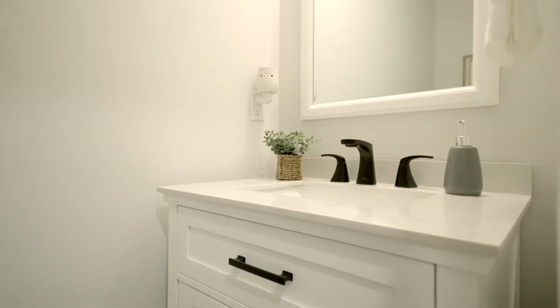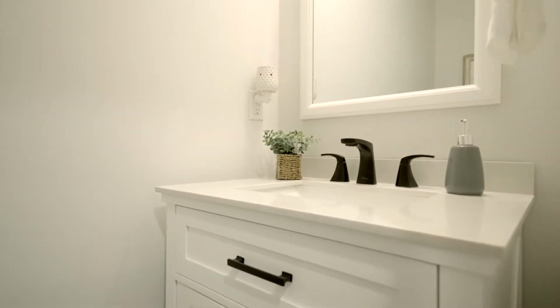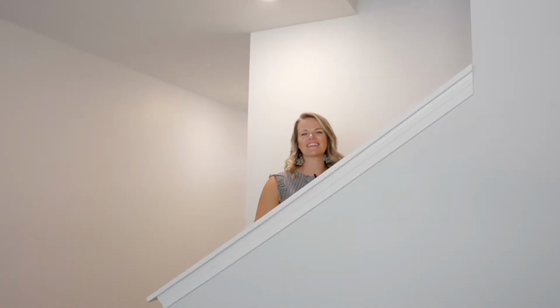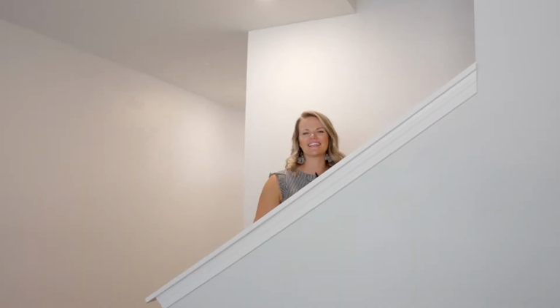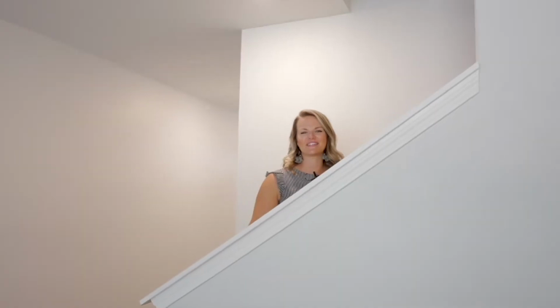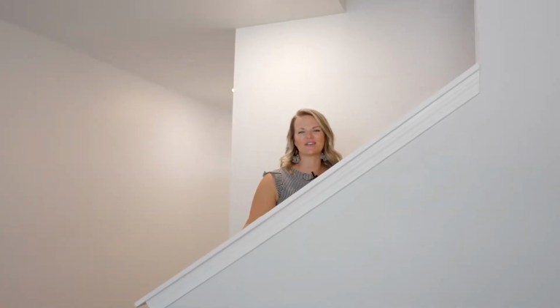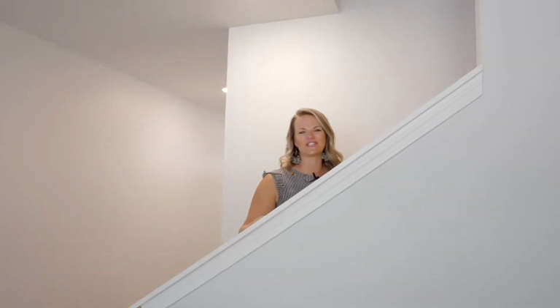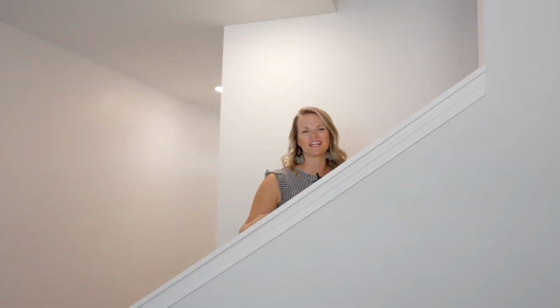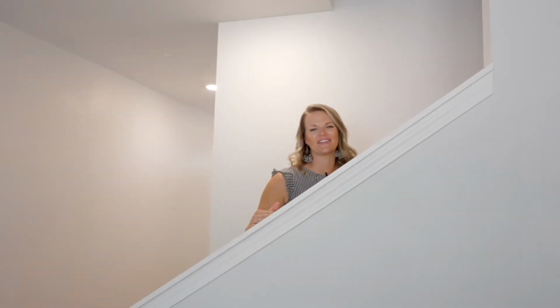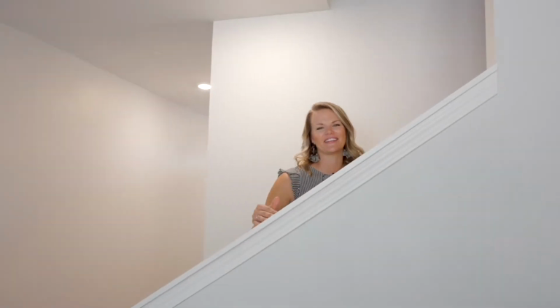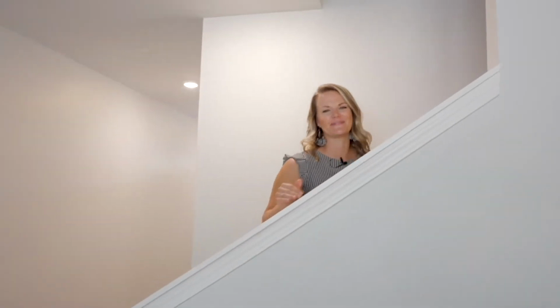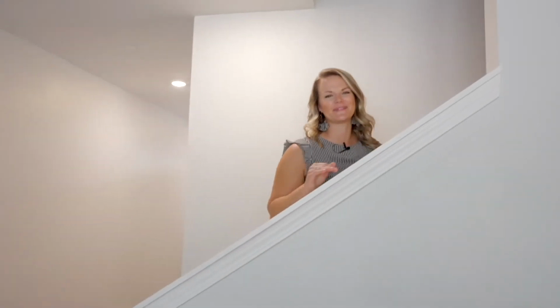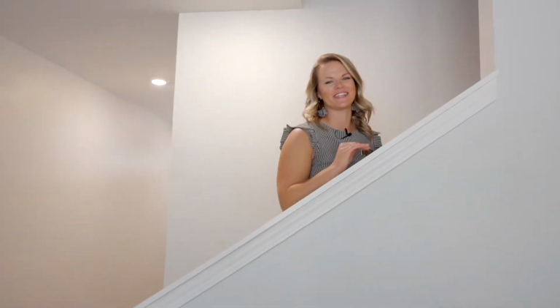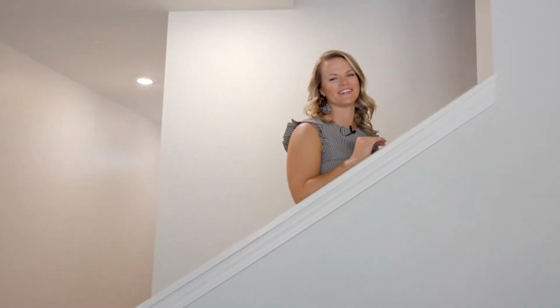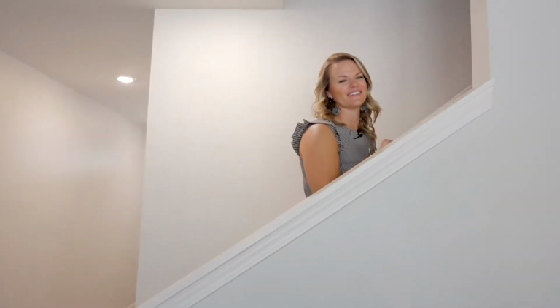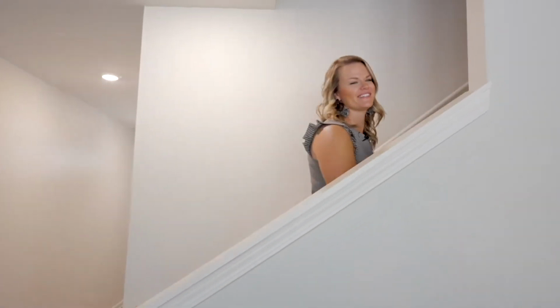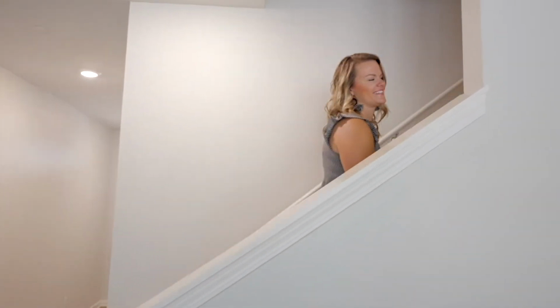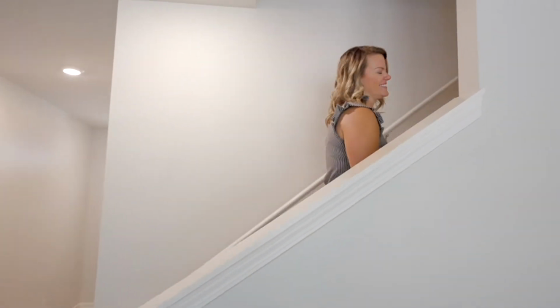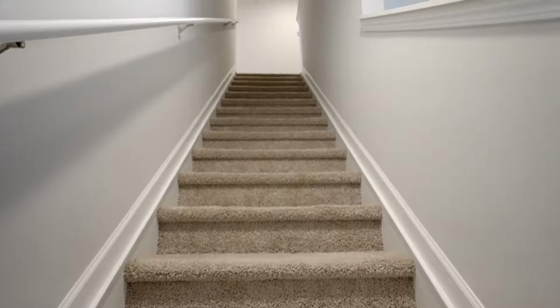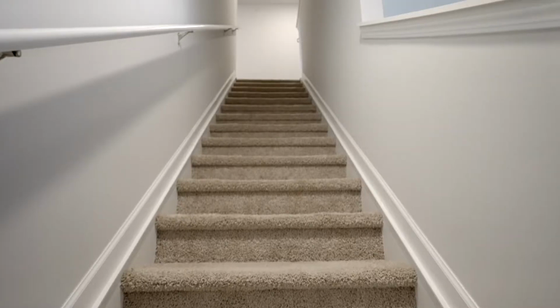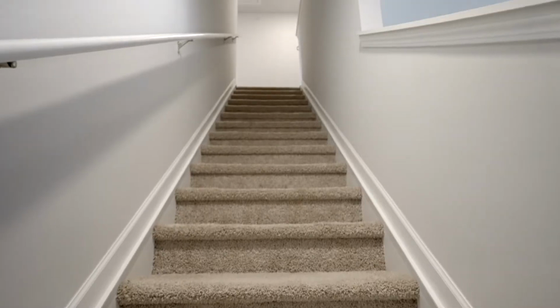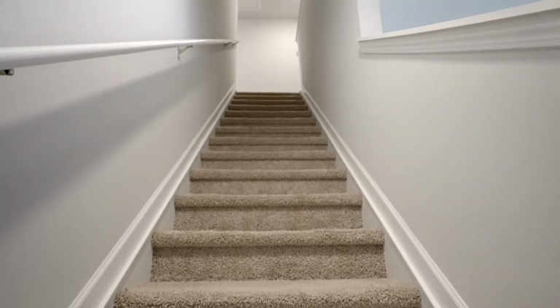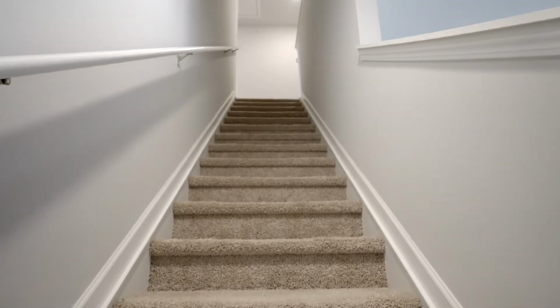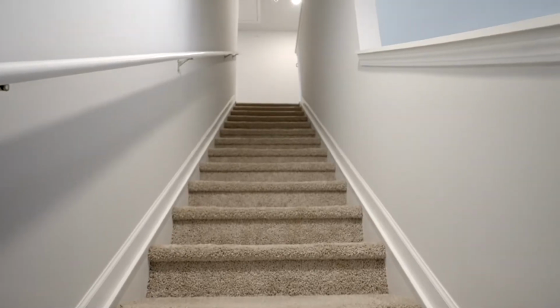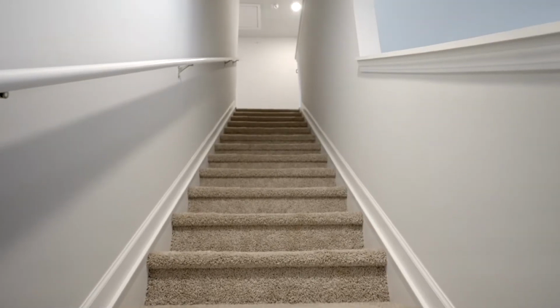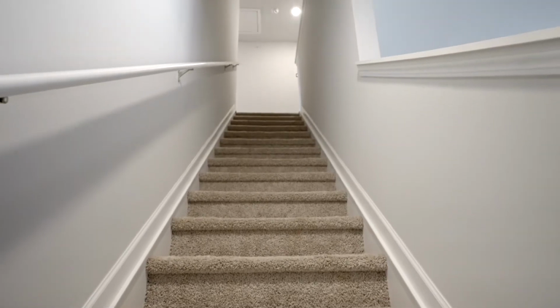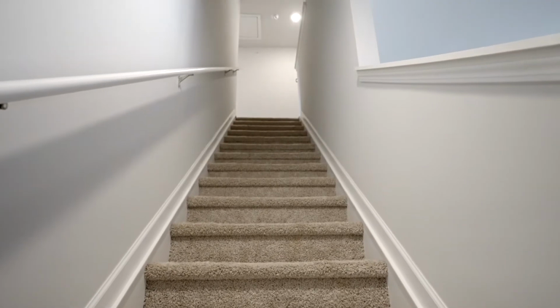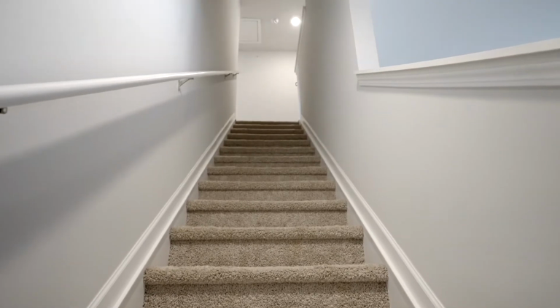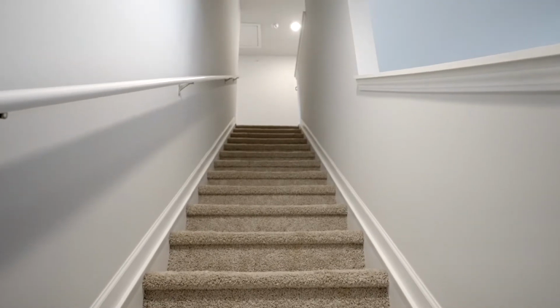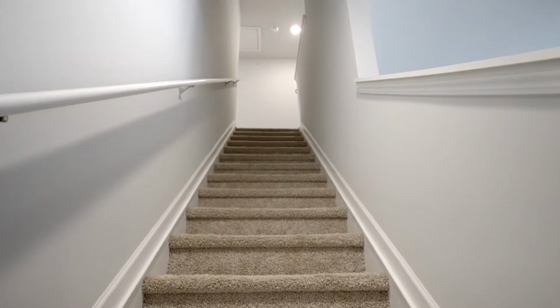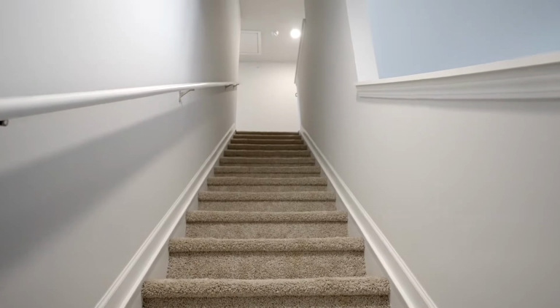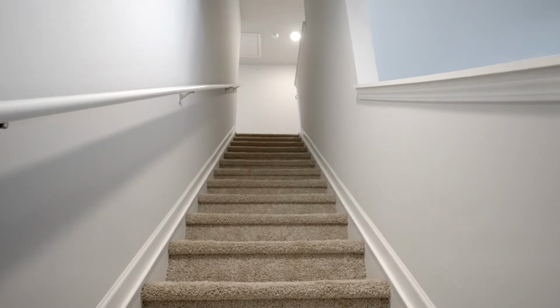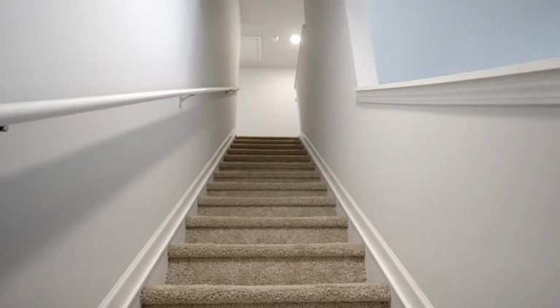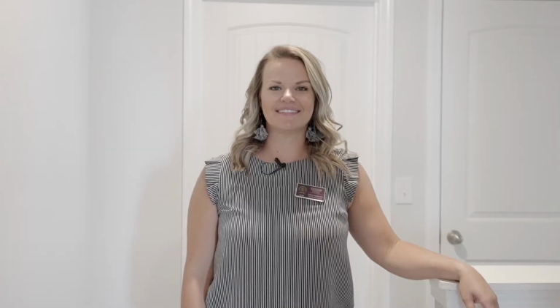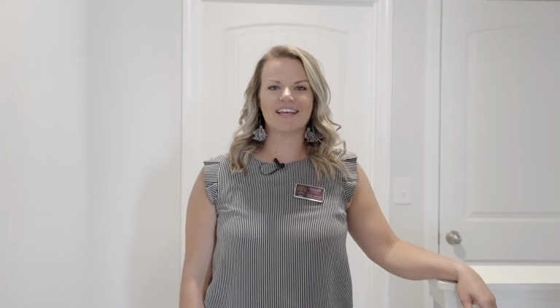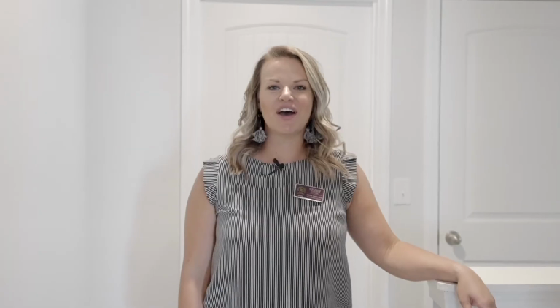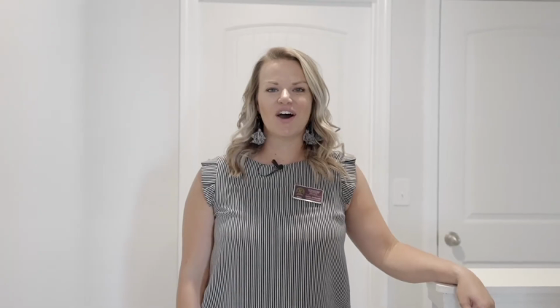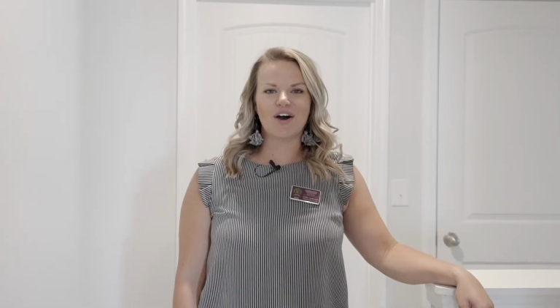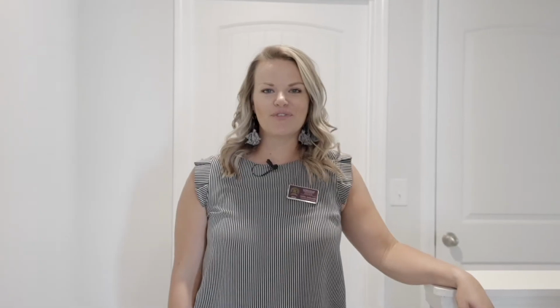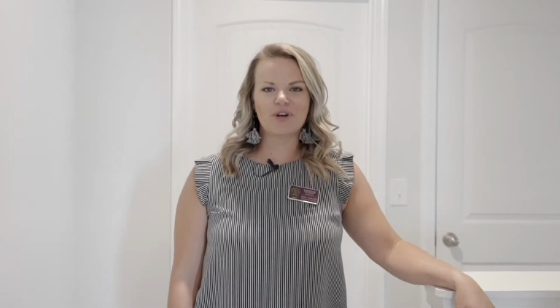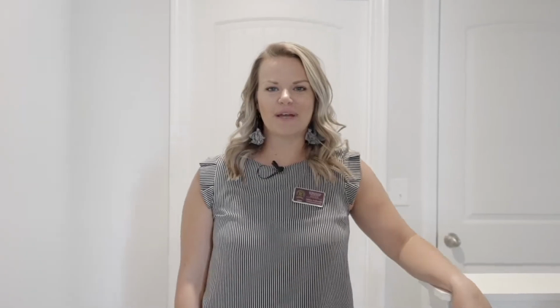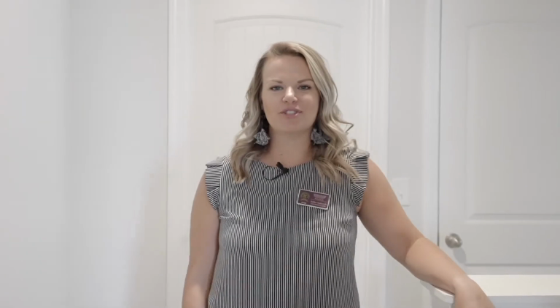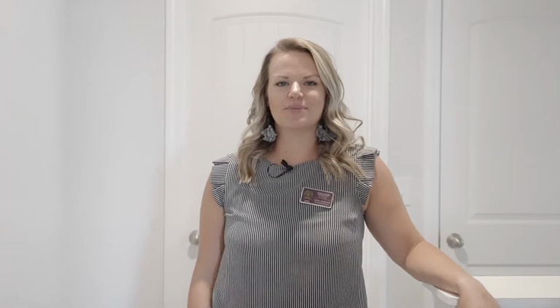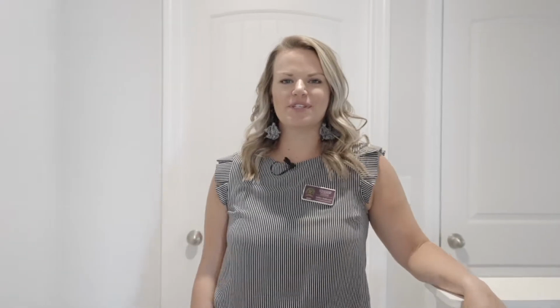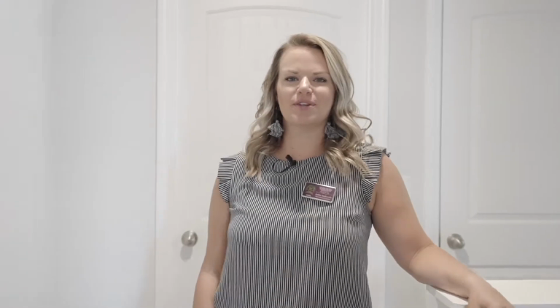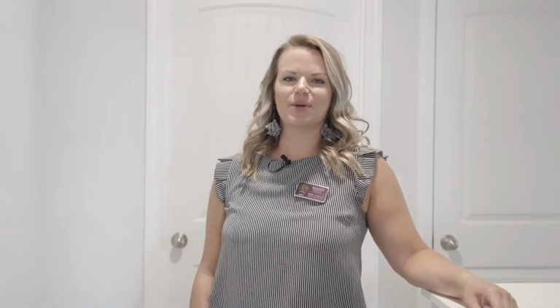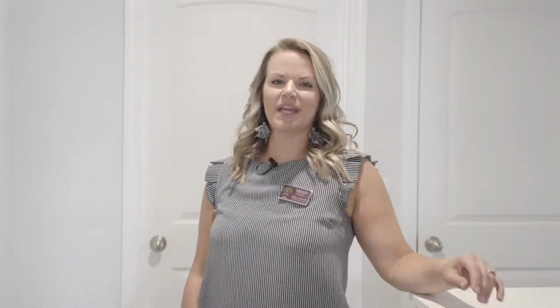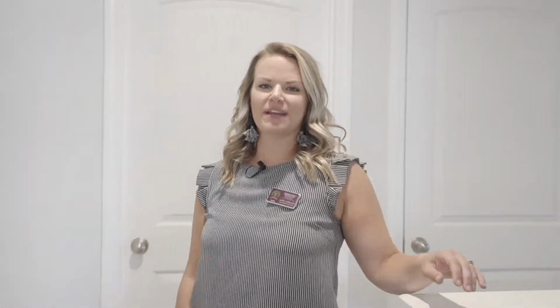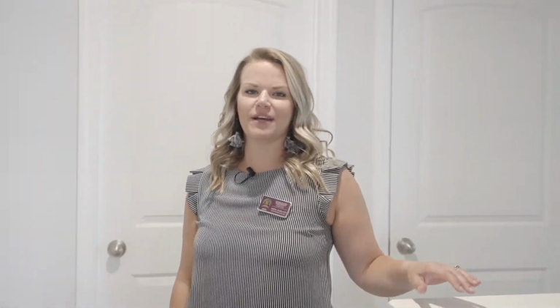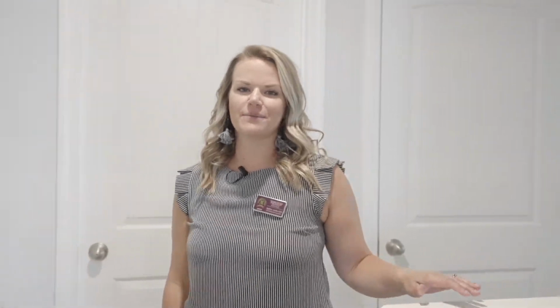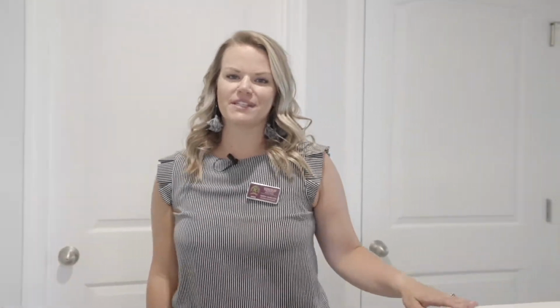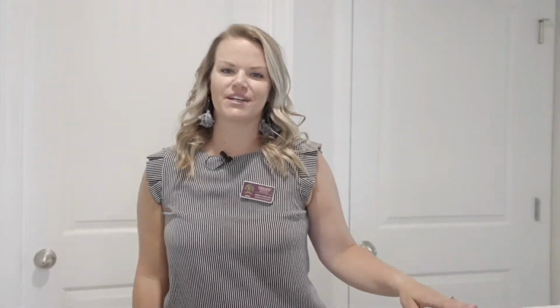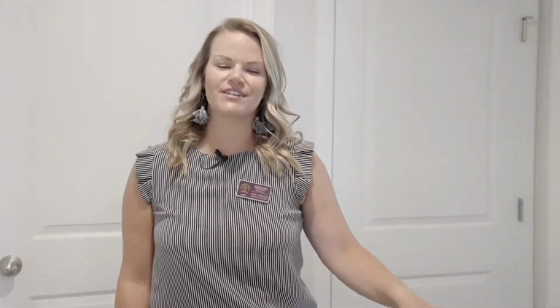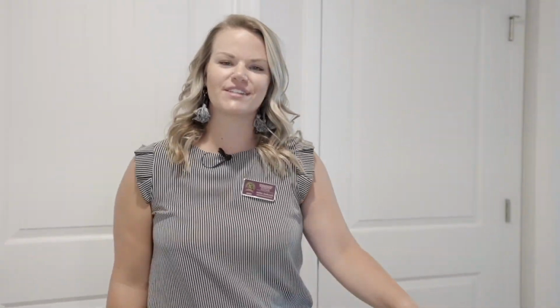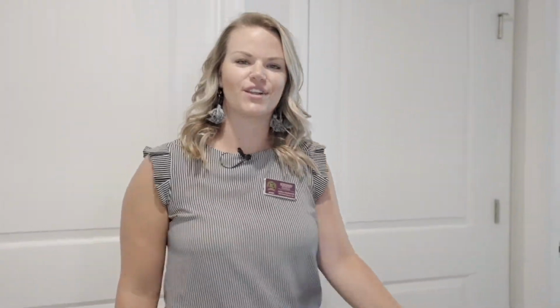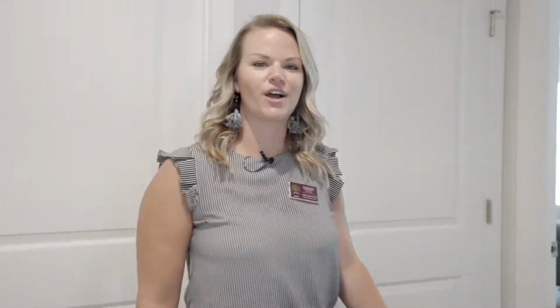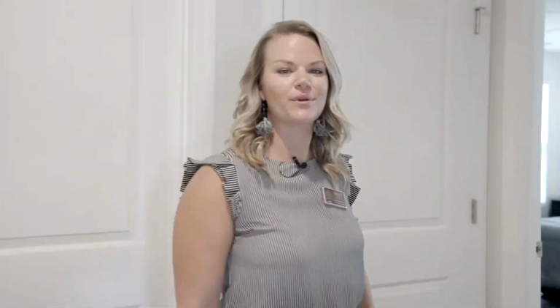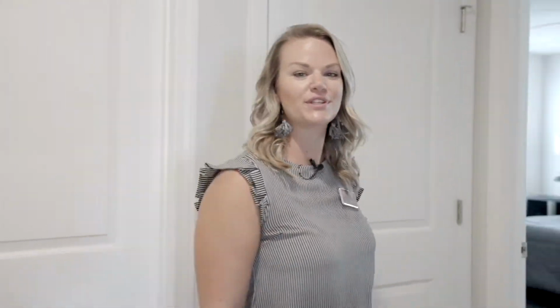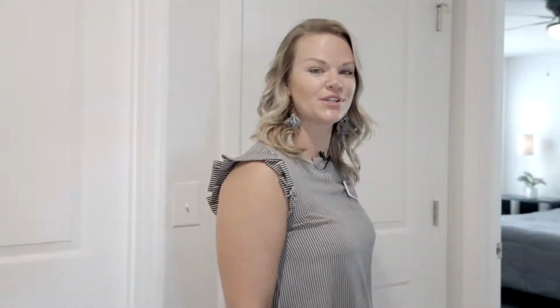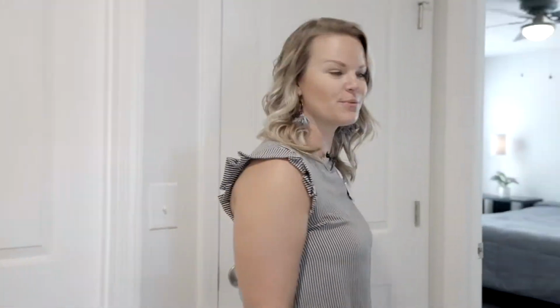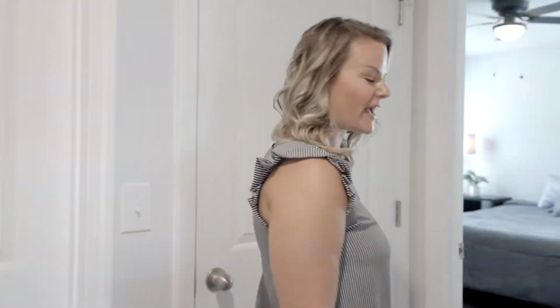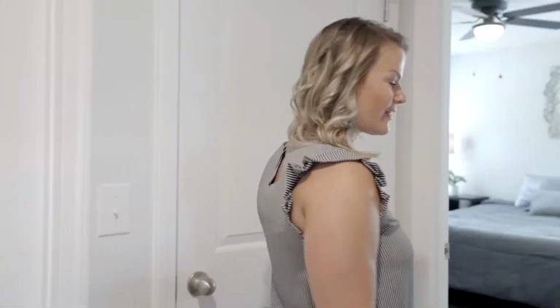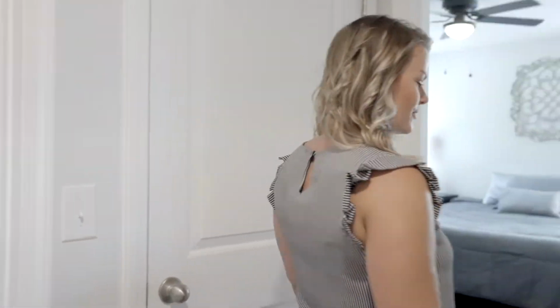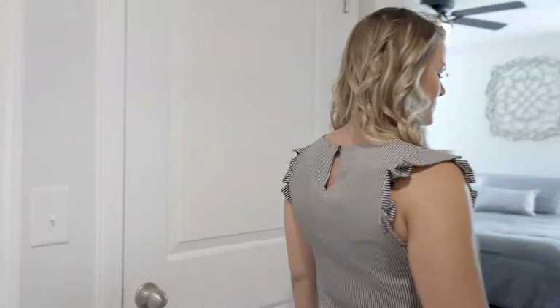Let's go check out the upstairs. All four bedrooms are located upstairs along with two bathrooms.